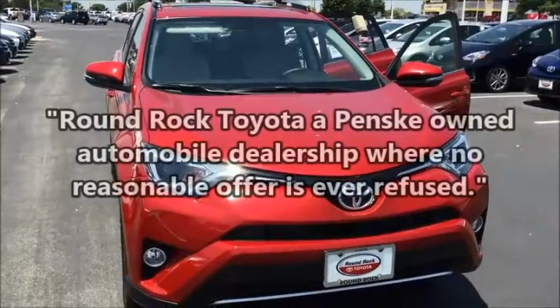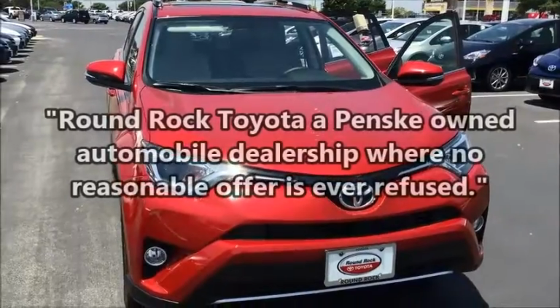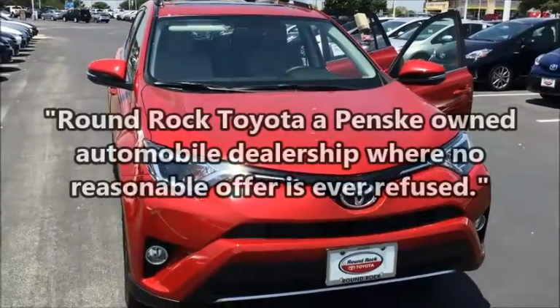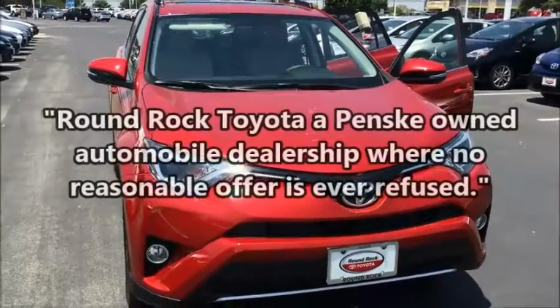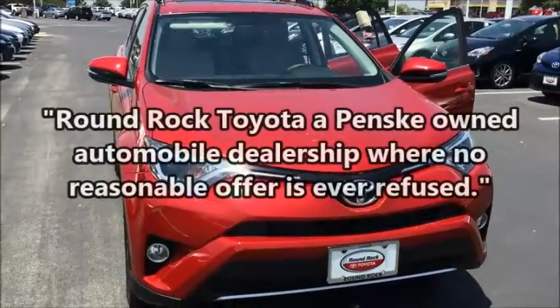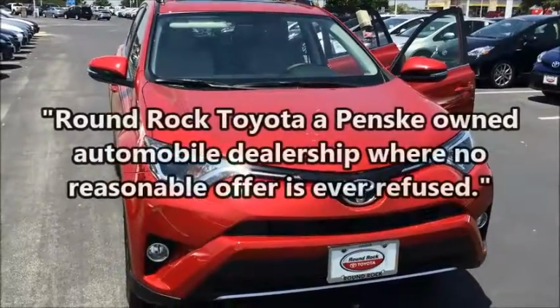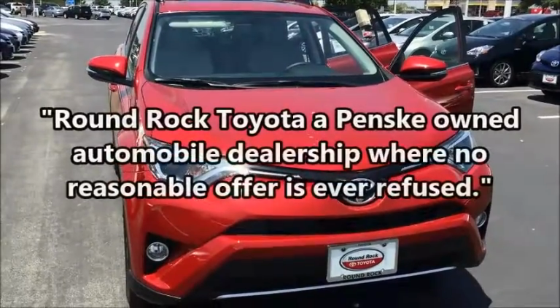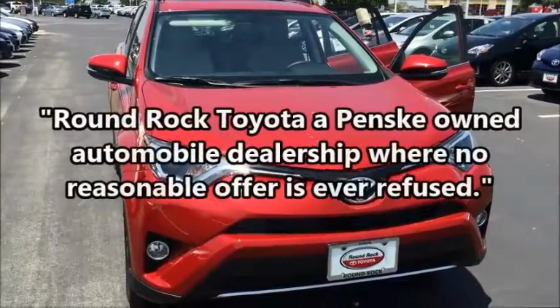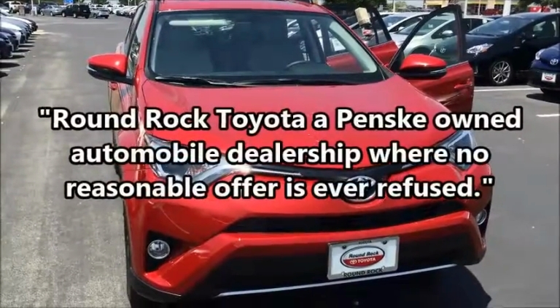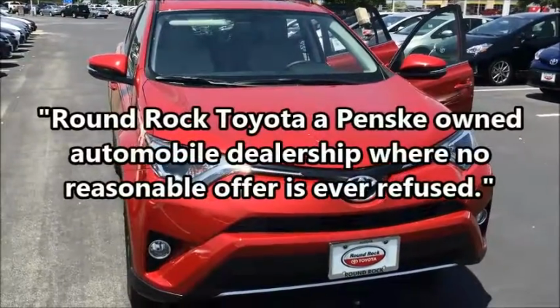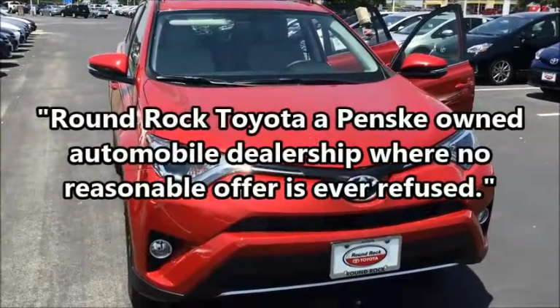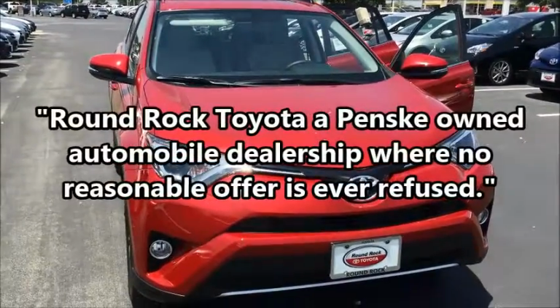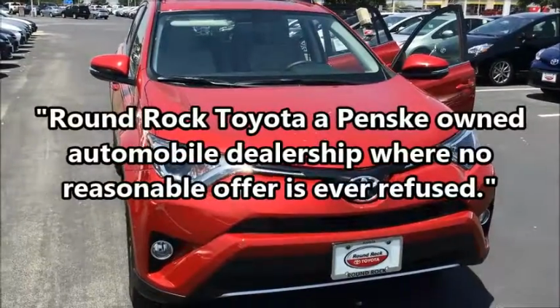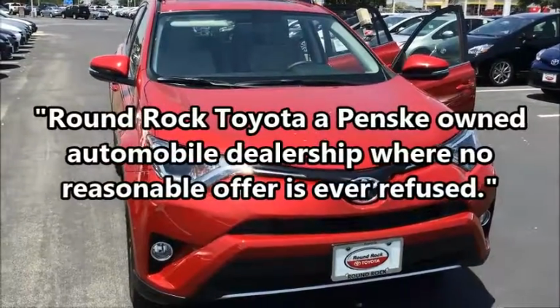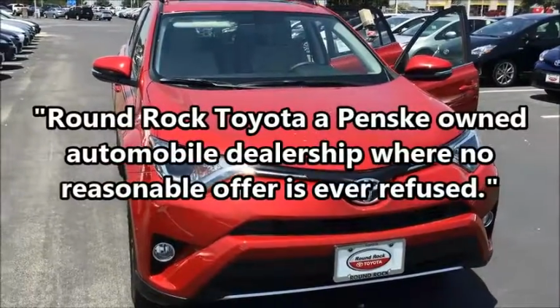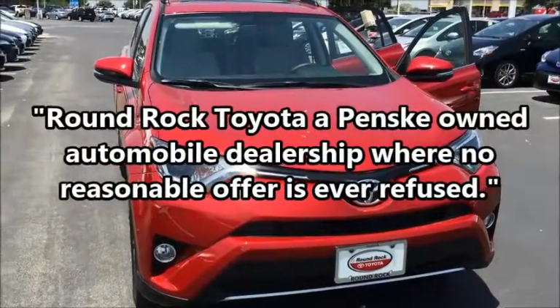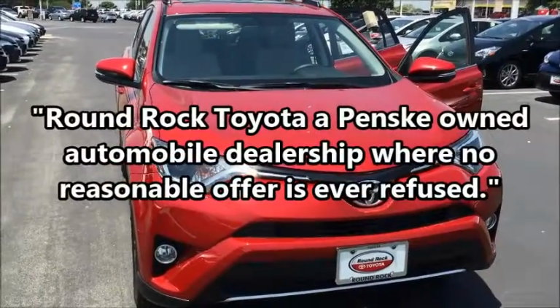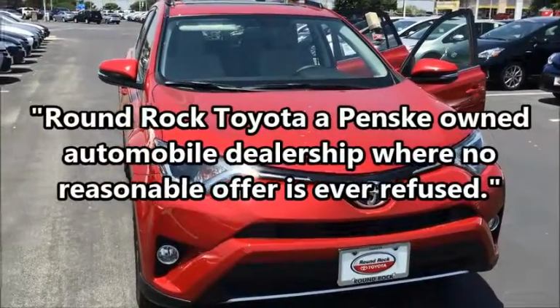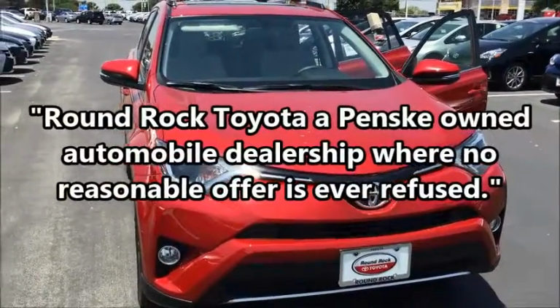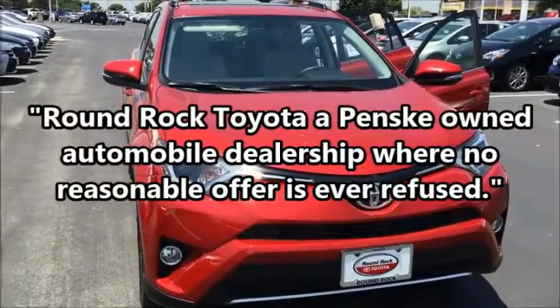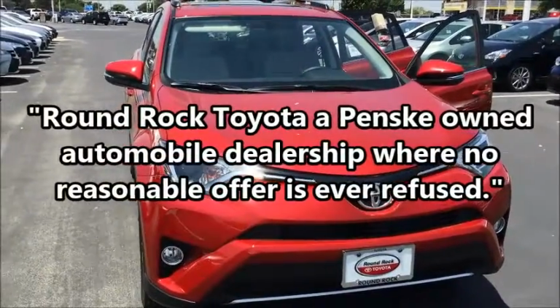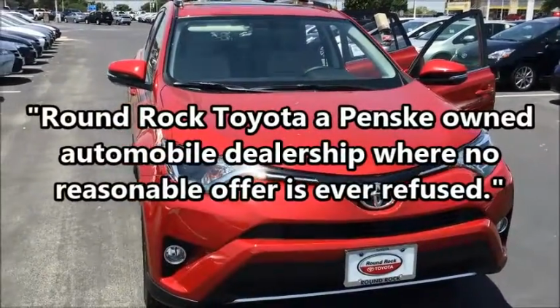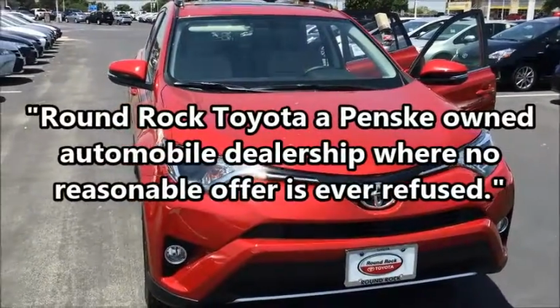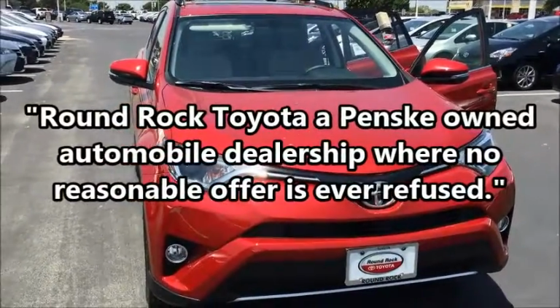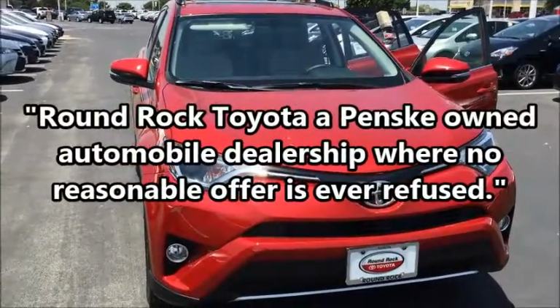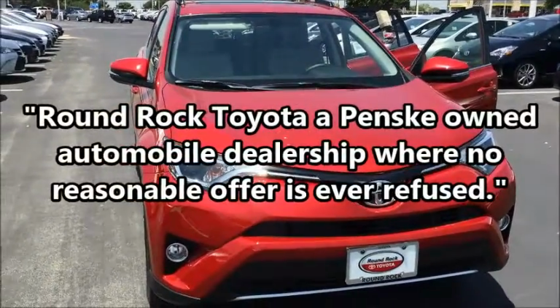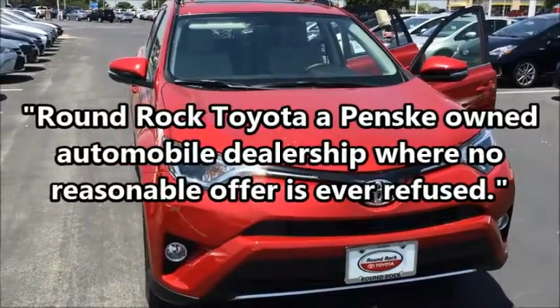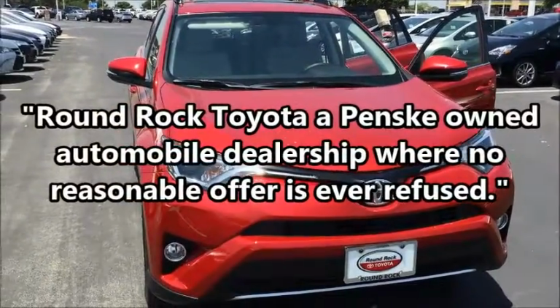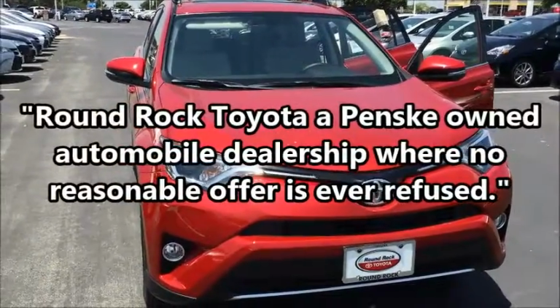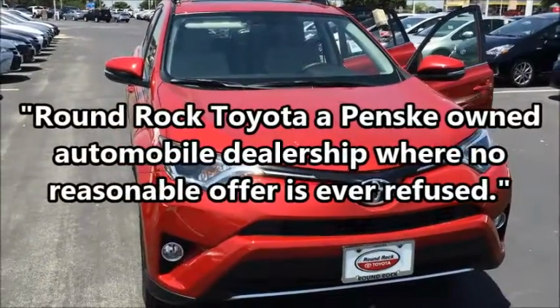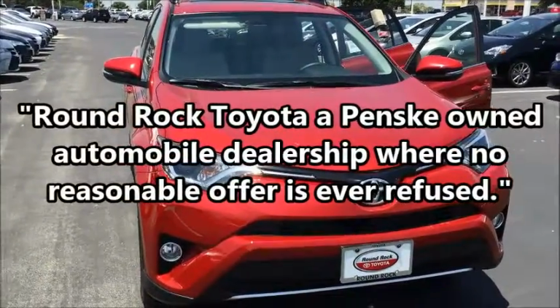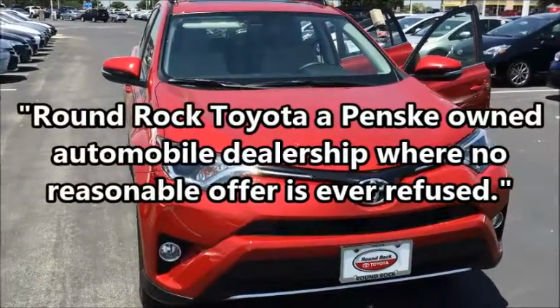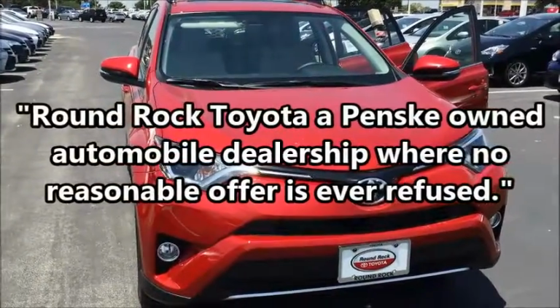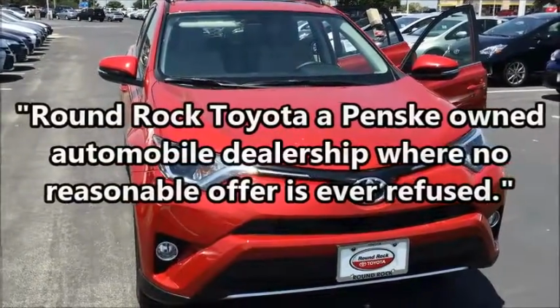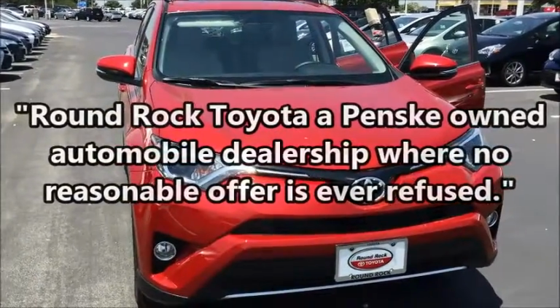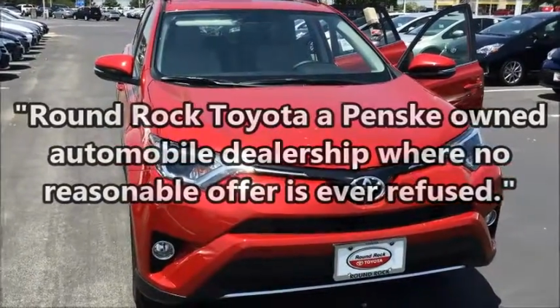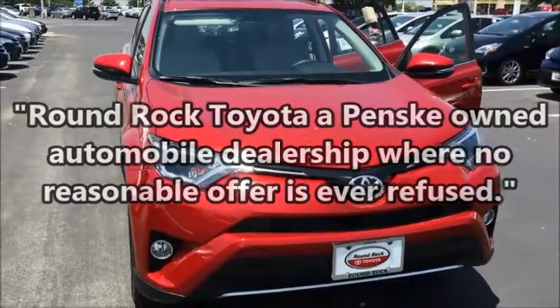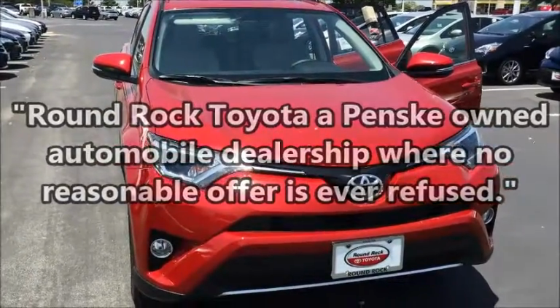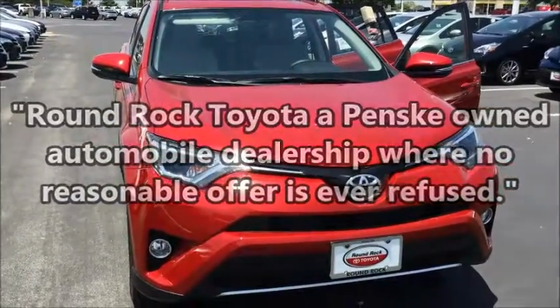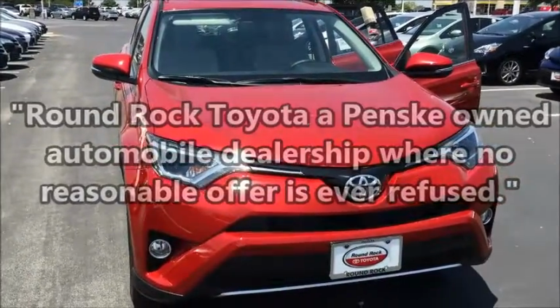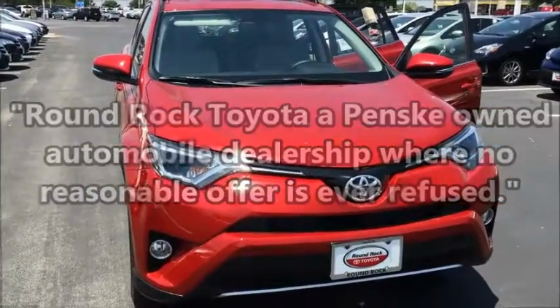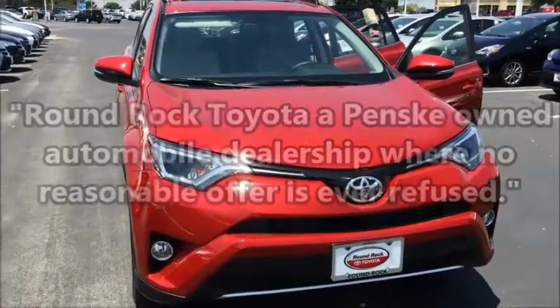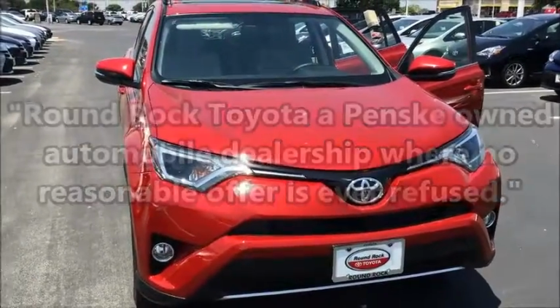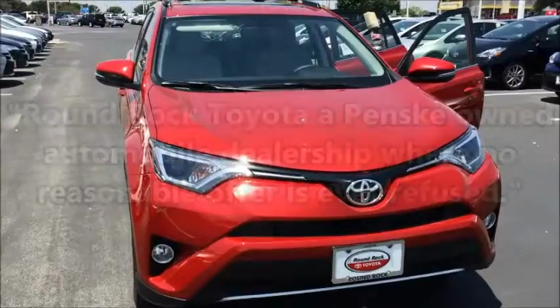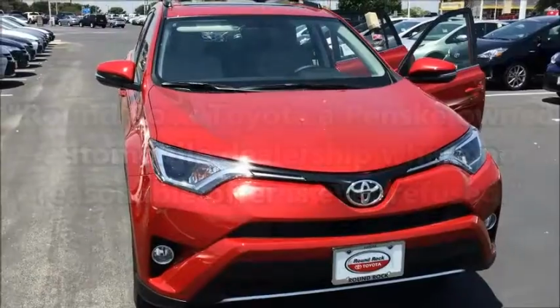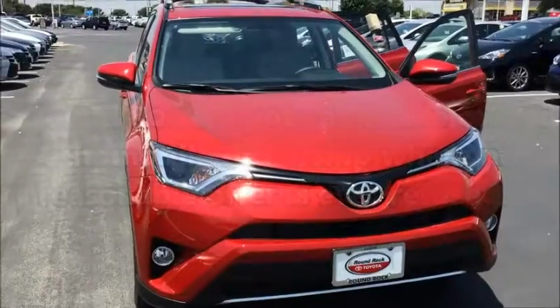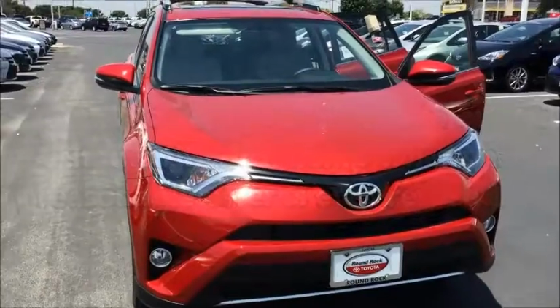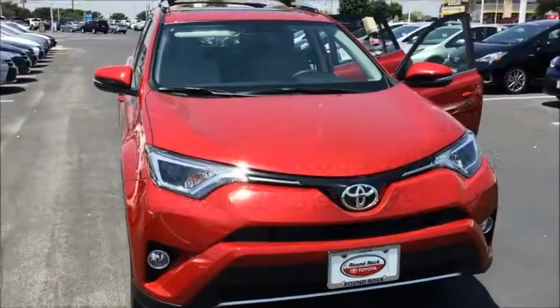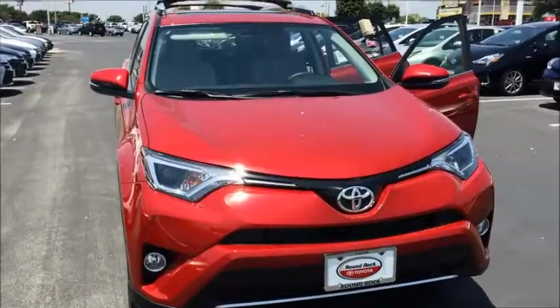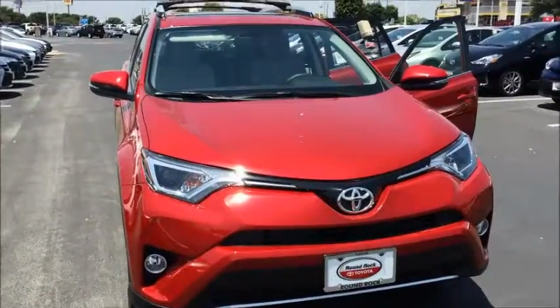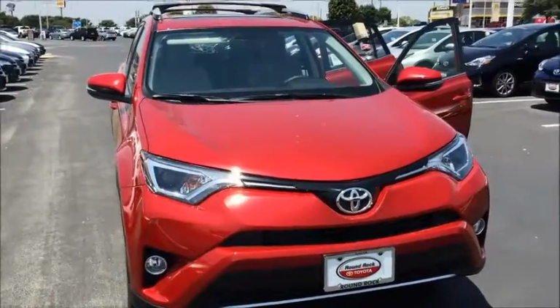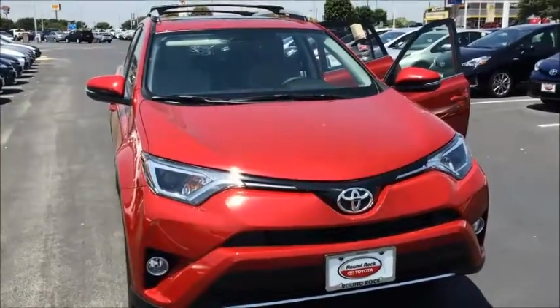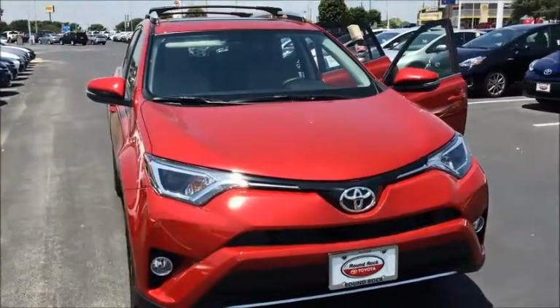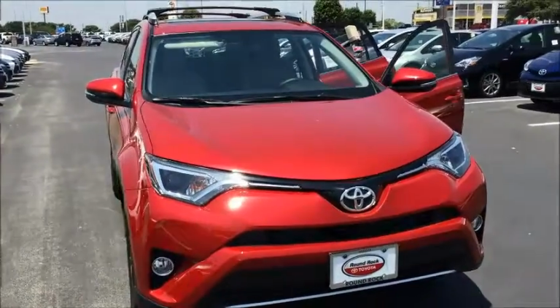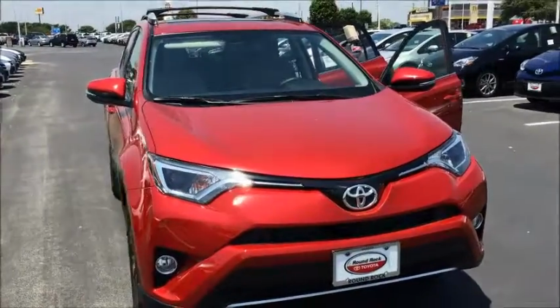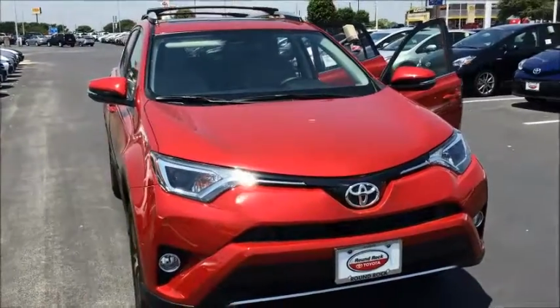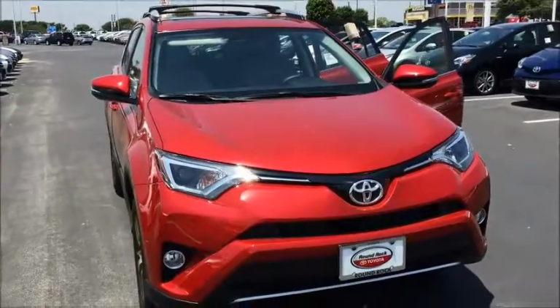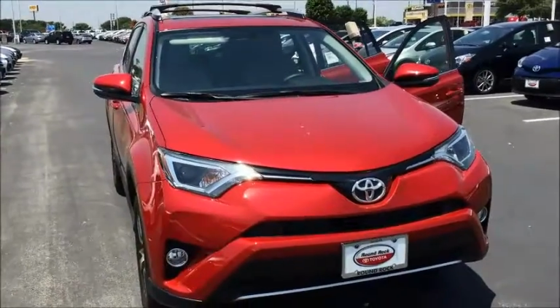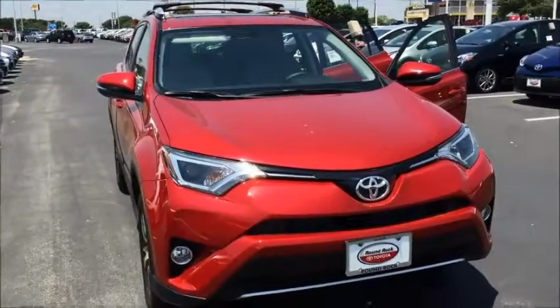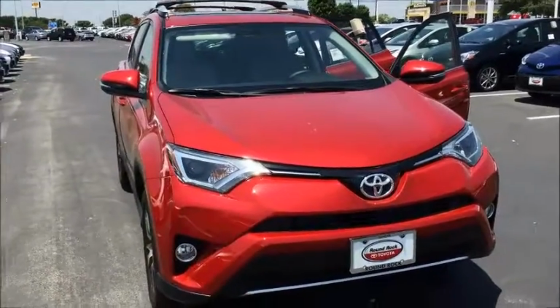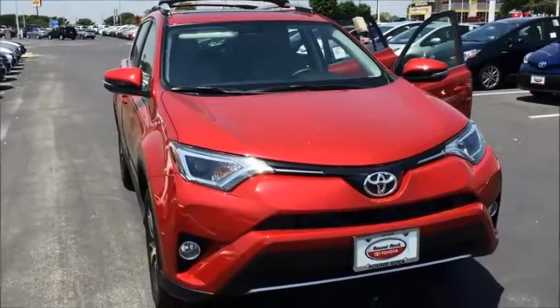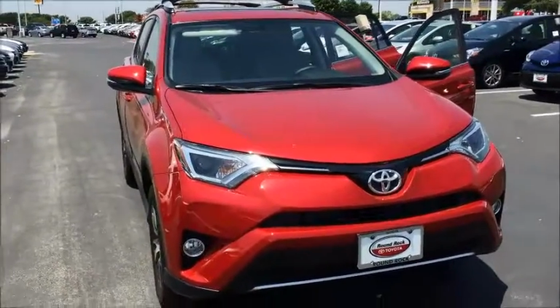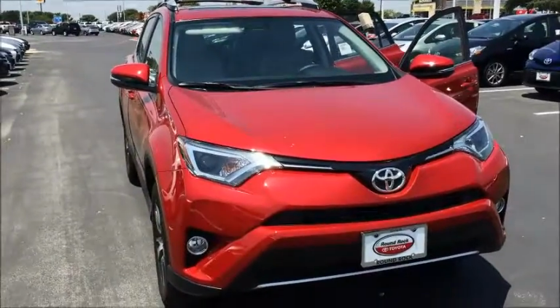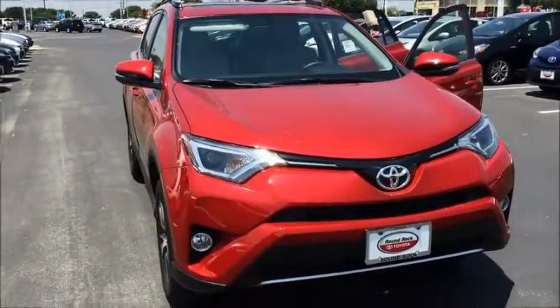Hi Mr. and Ms. Willis, this is Brad Farr with Ramrock Toyota. This is the RAV4 XLE in the Barcelona Red.